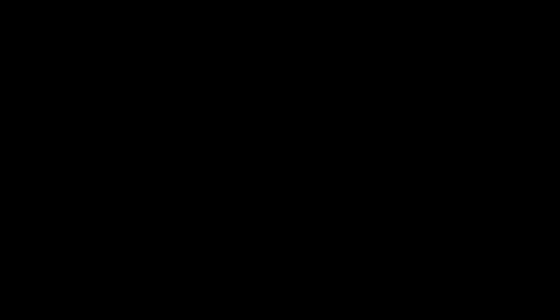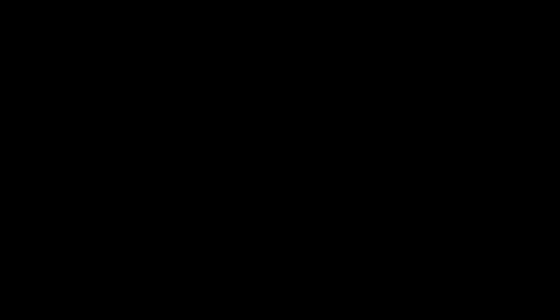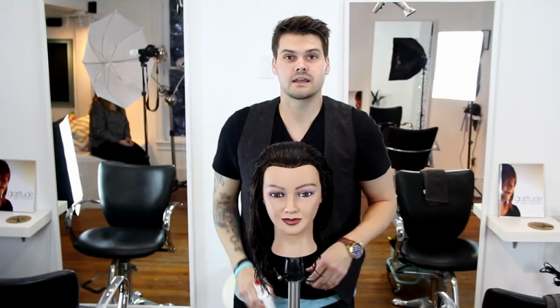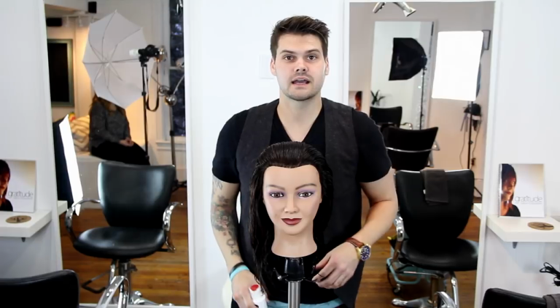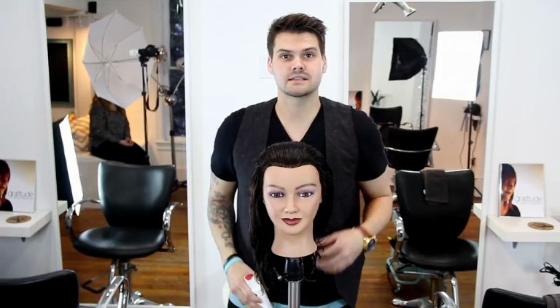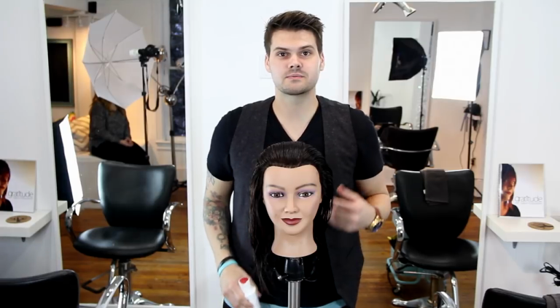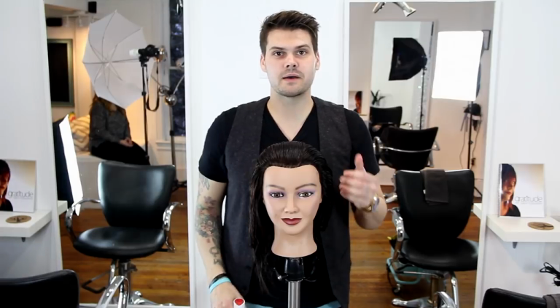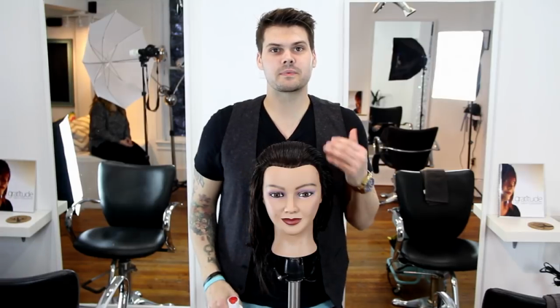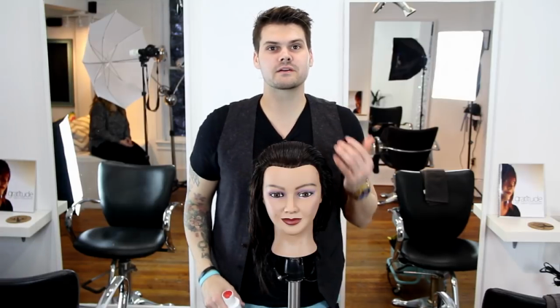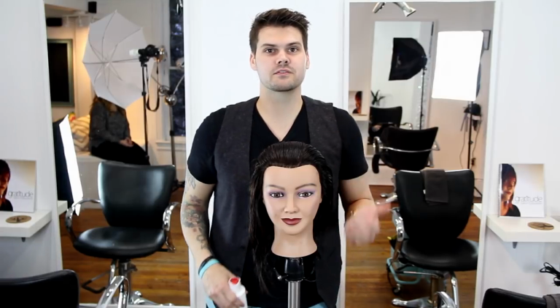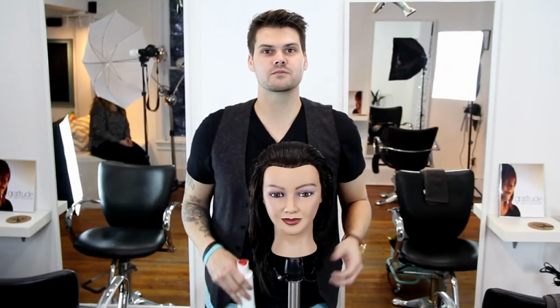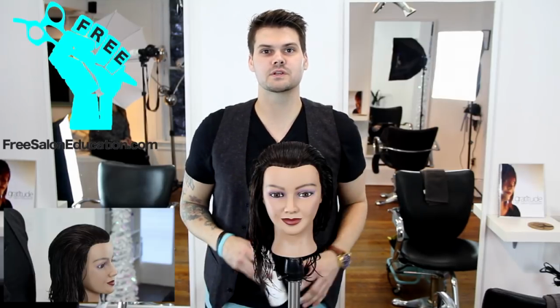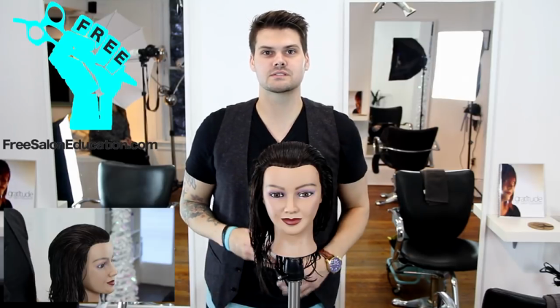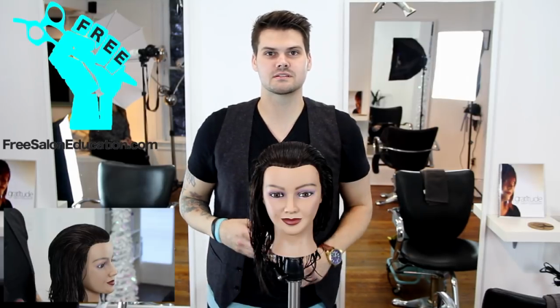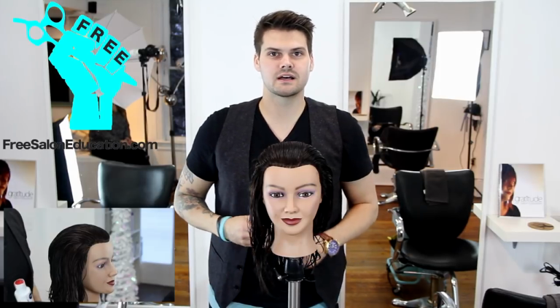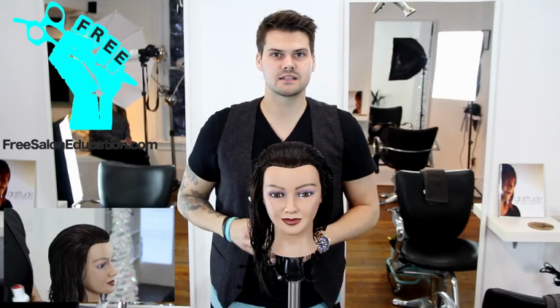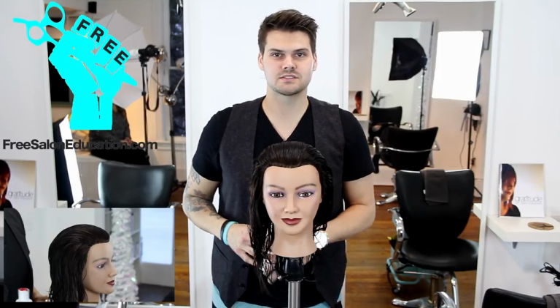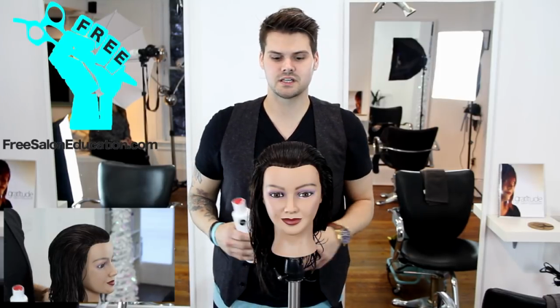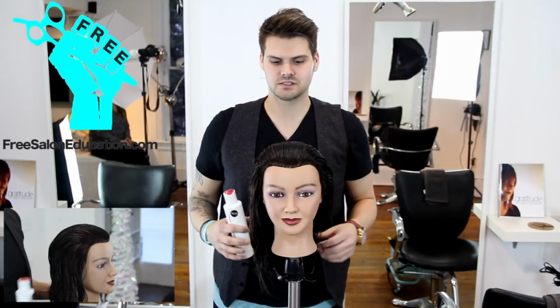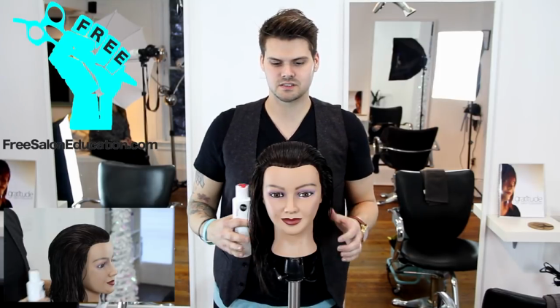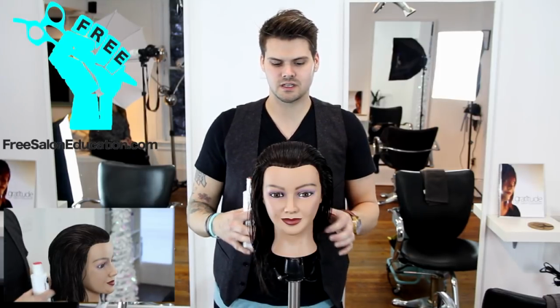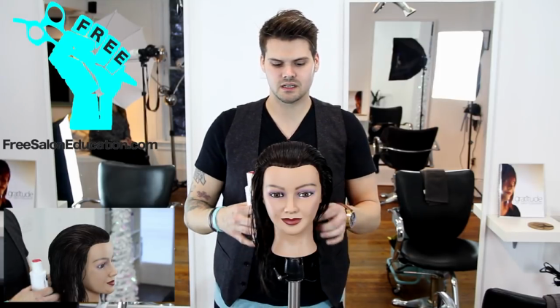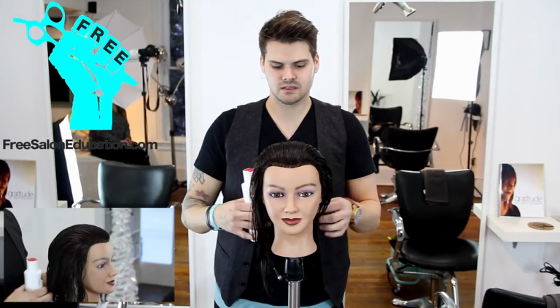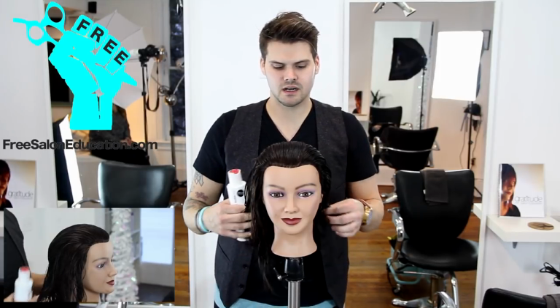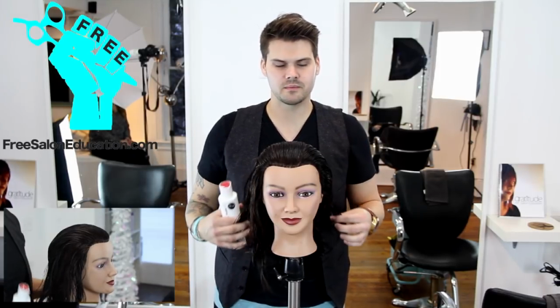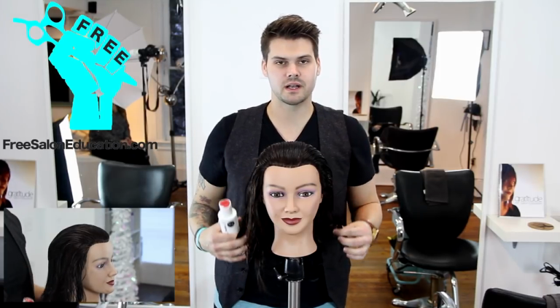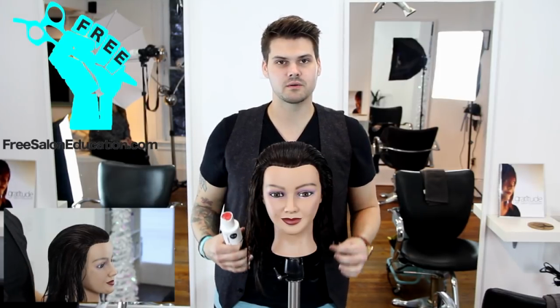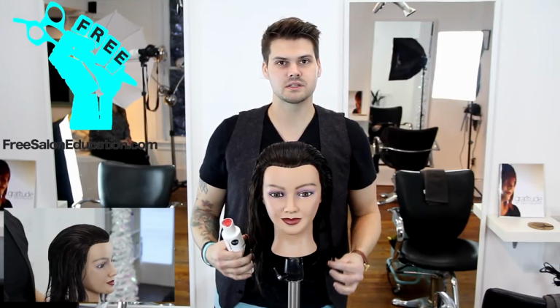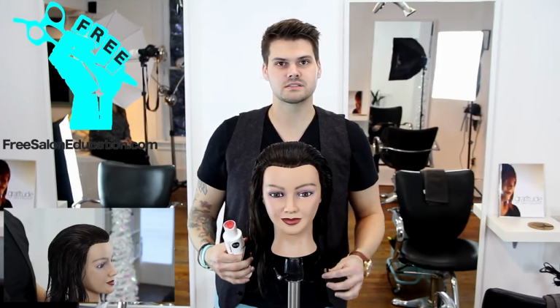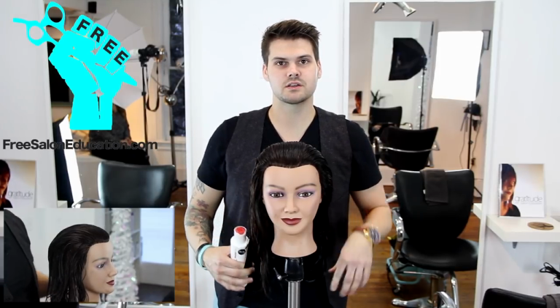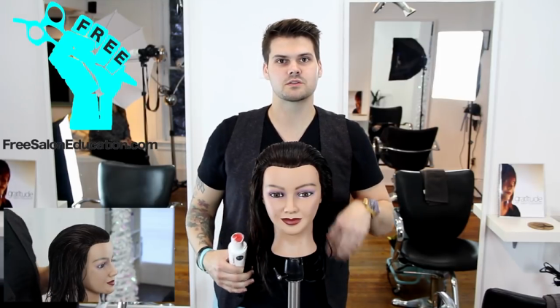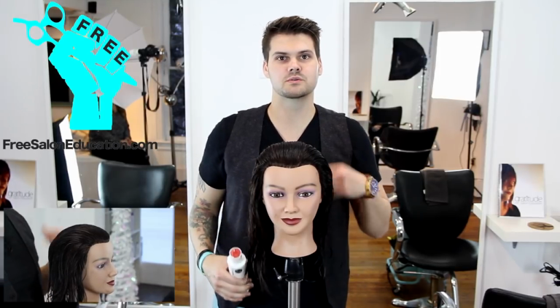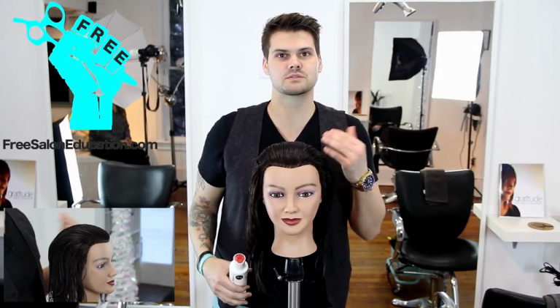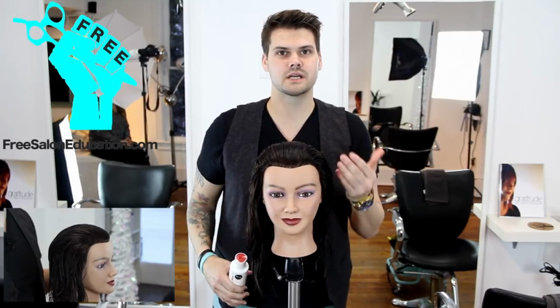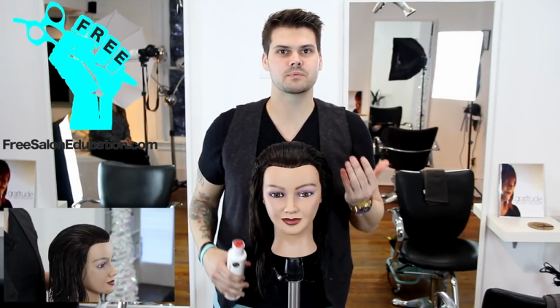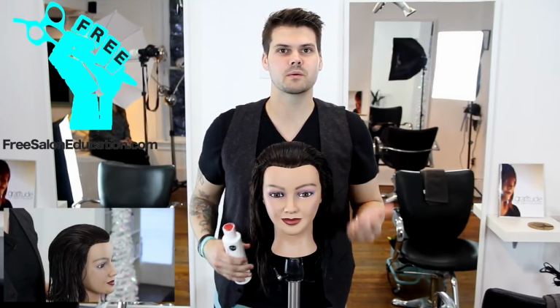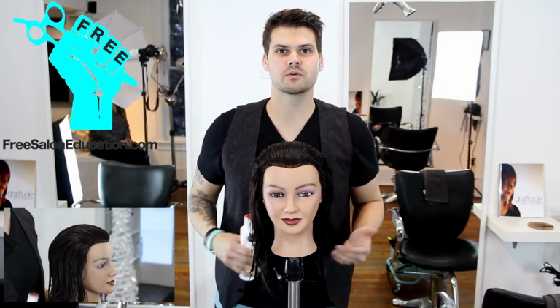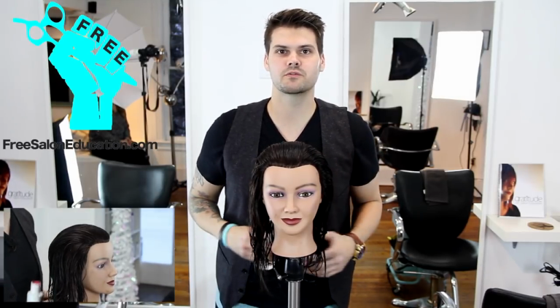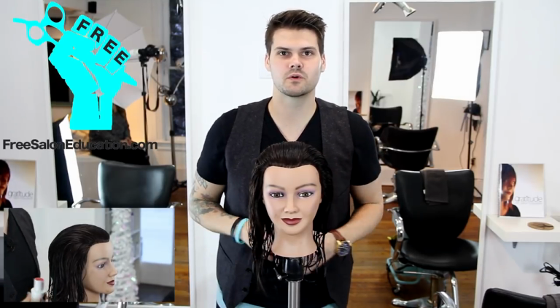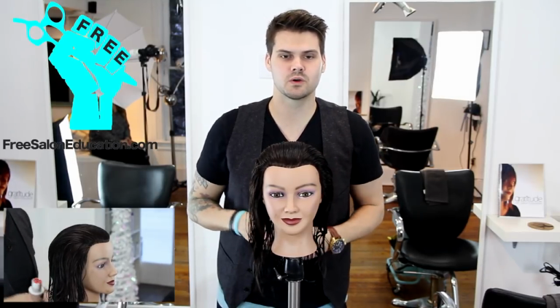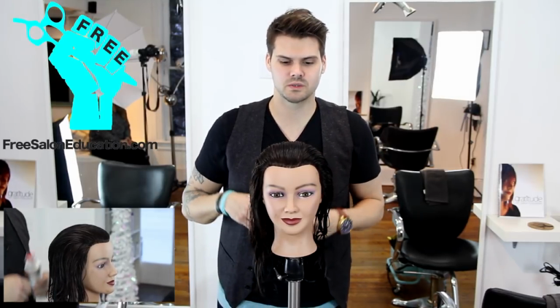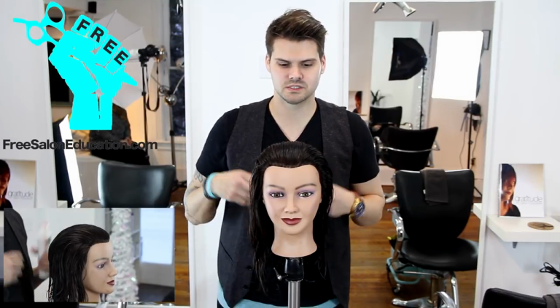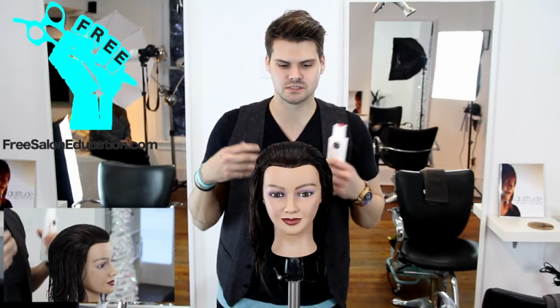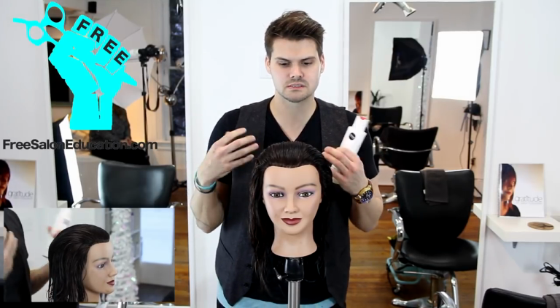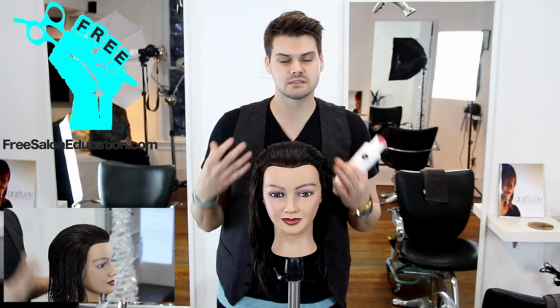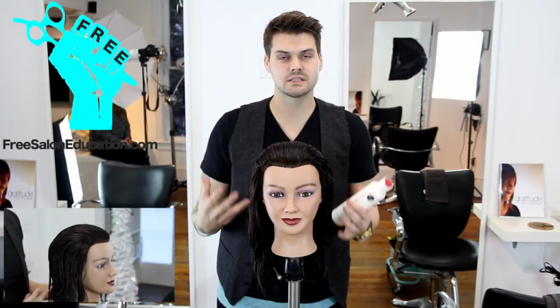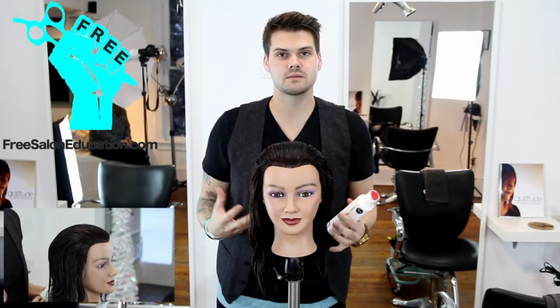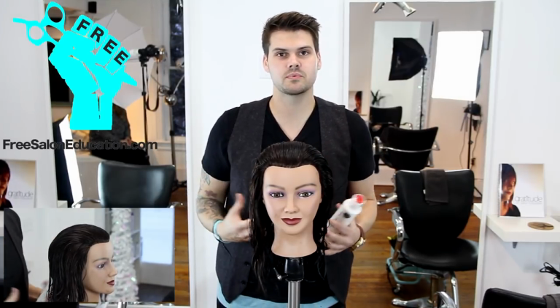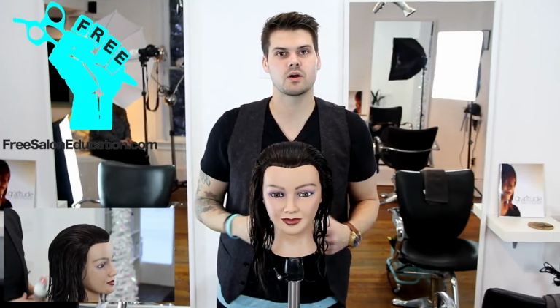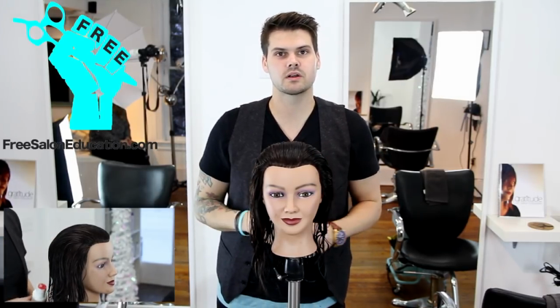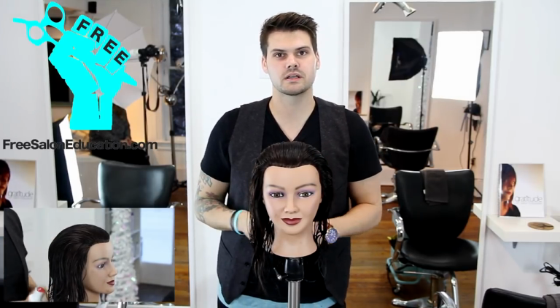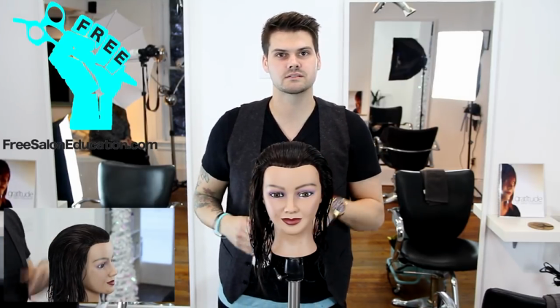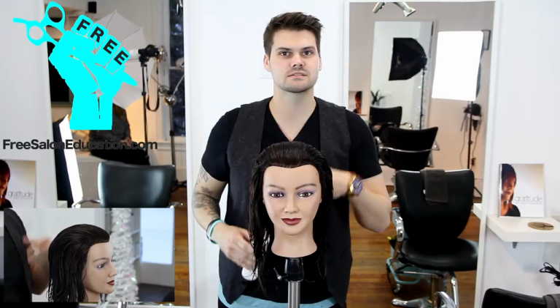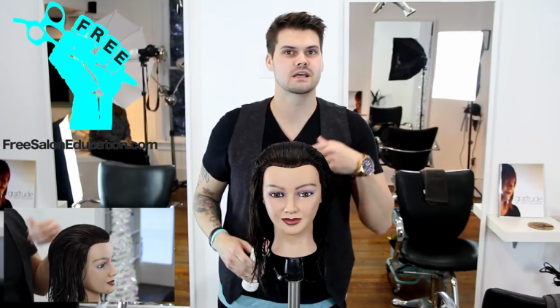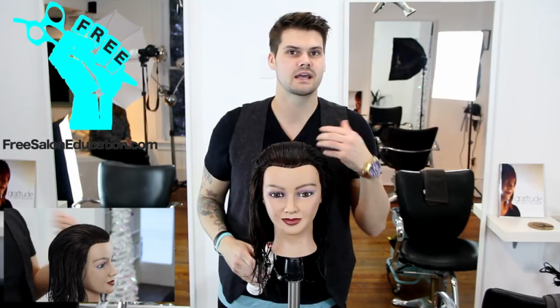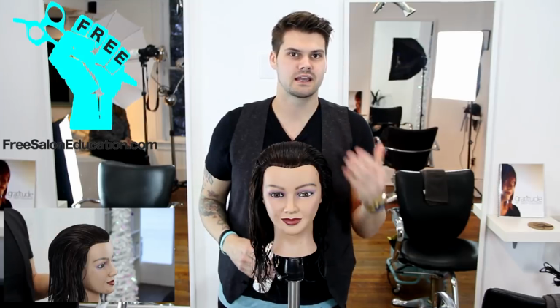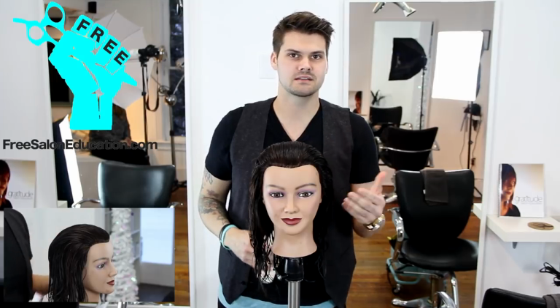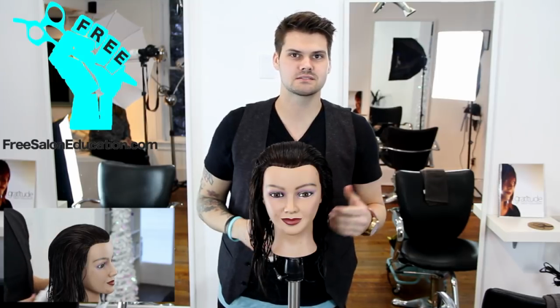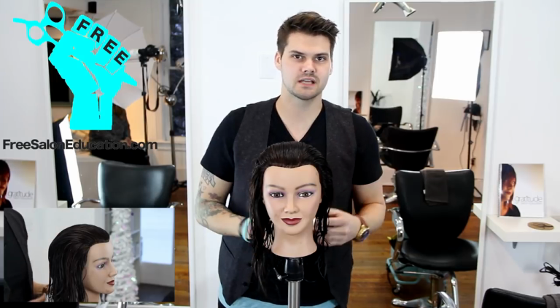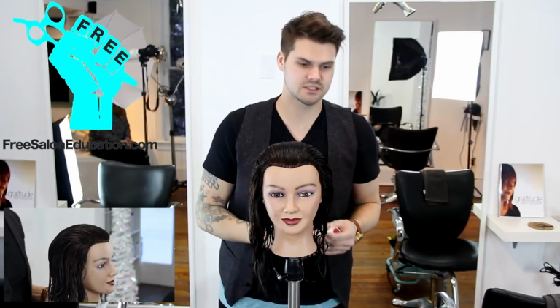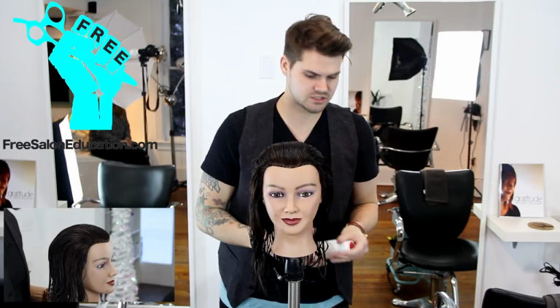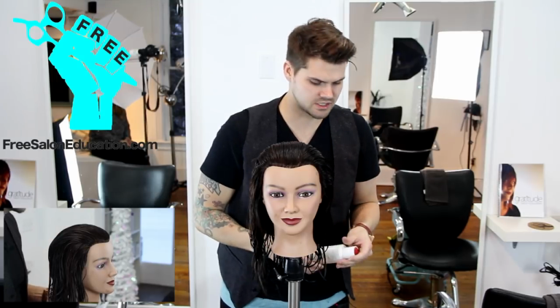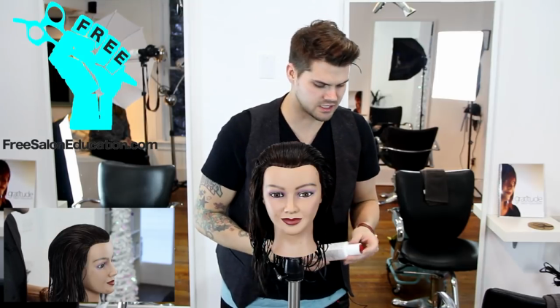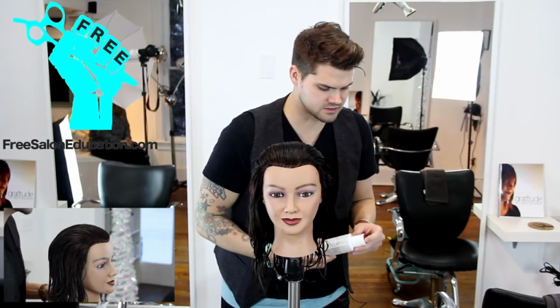Hey guys, it's Matt Beck from freesaloneducation.com and I want to take you through step number four, which is clean partings and sectioning.